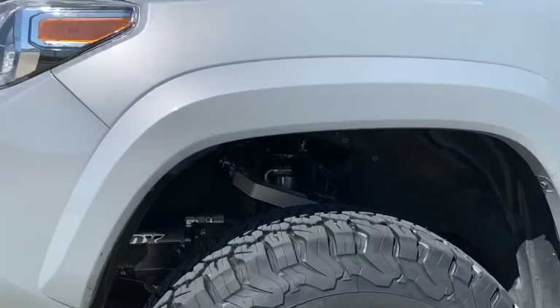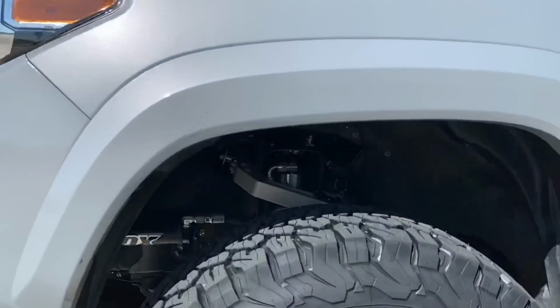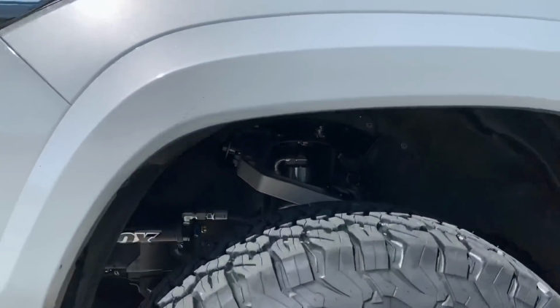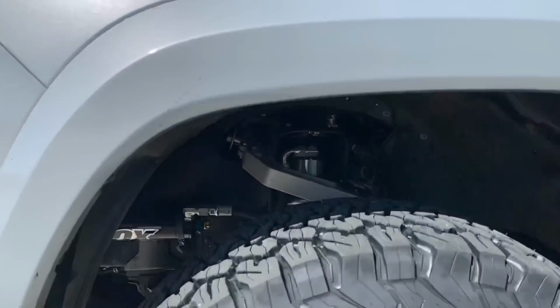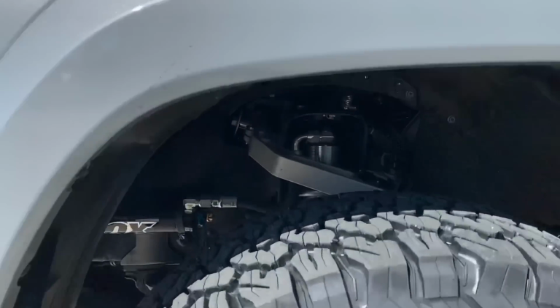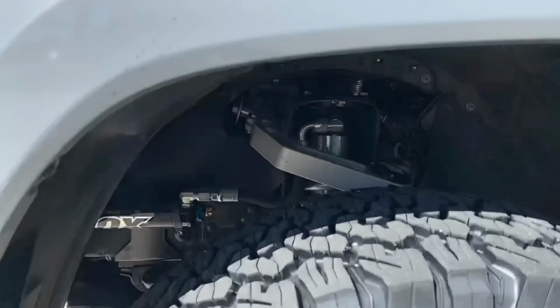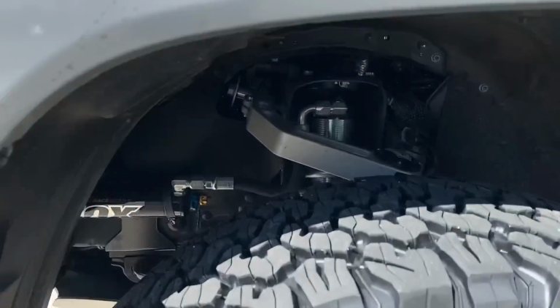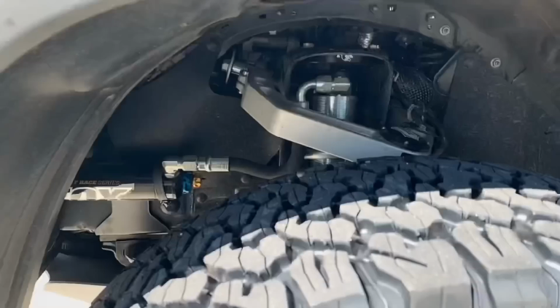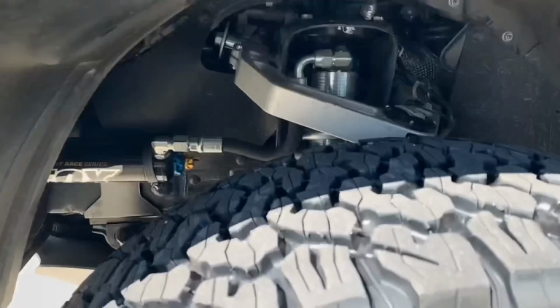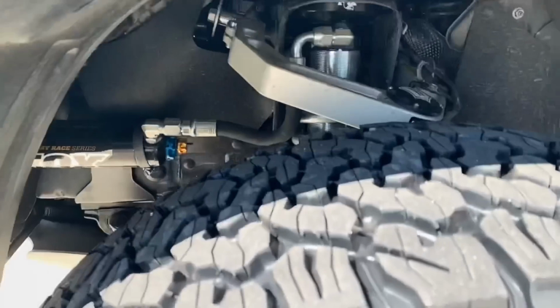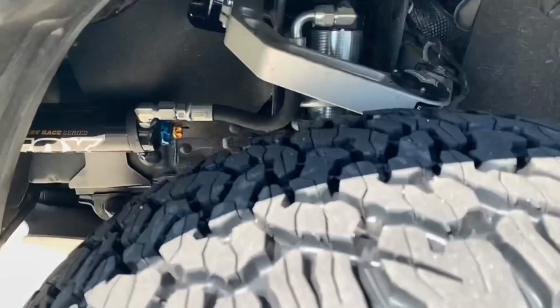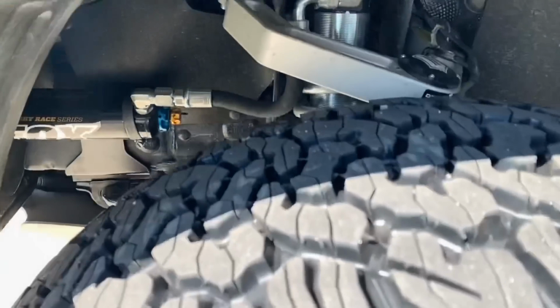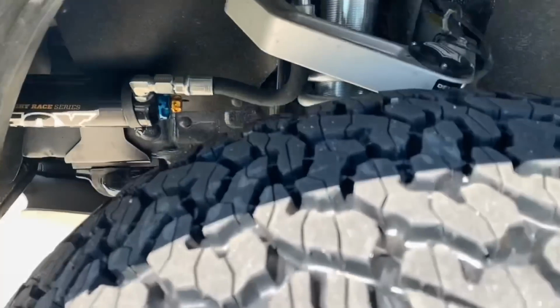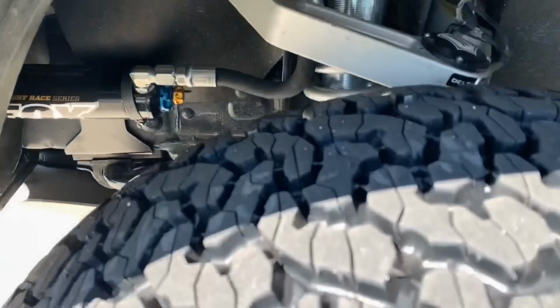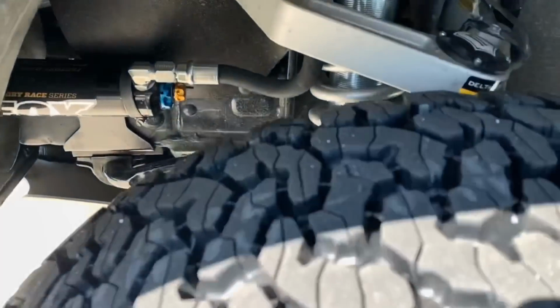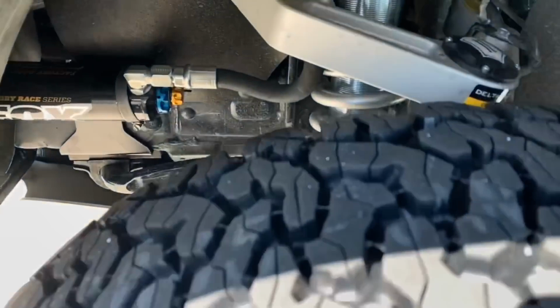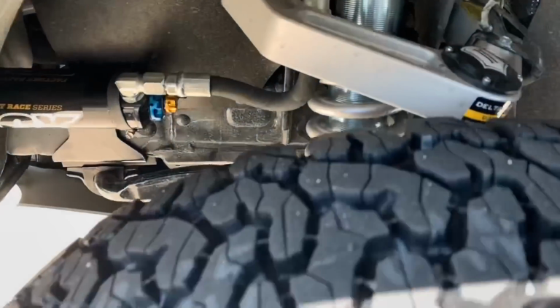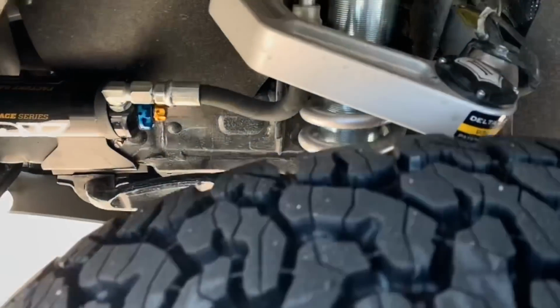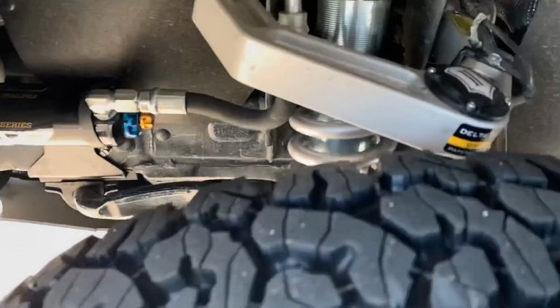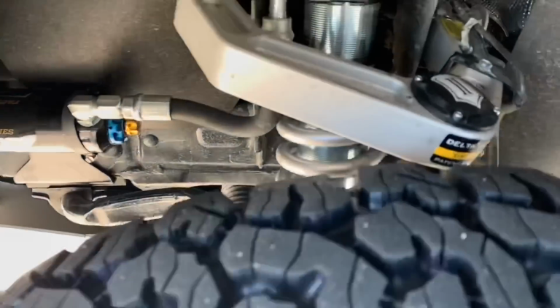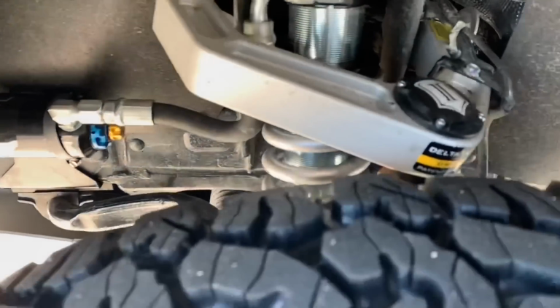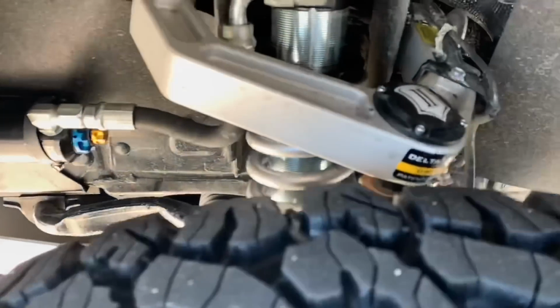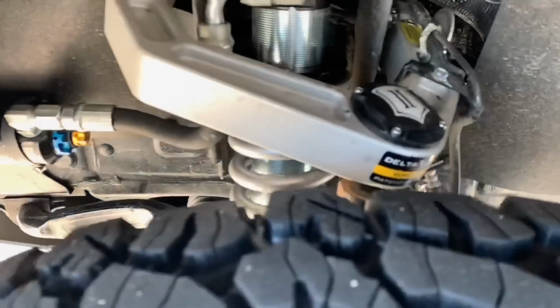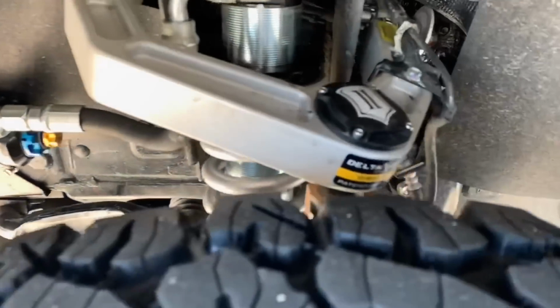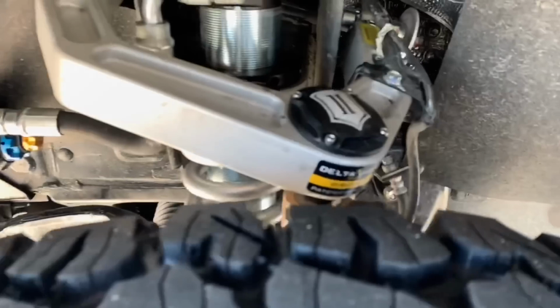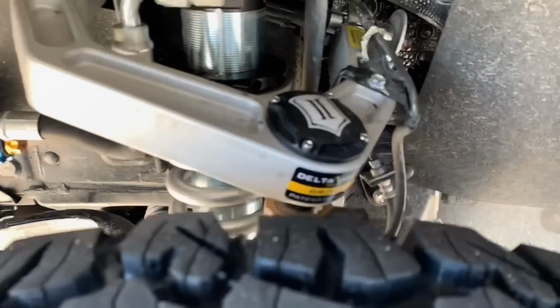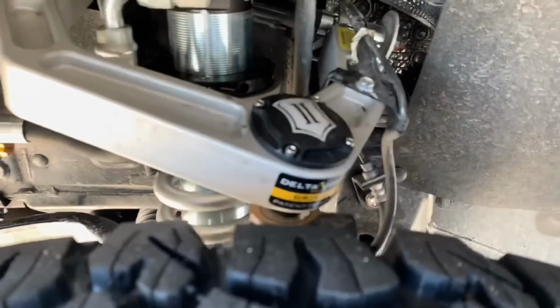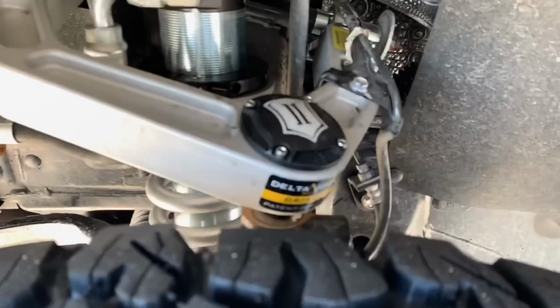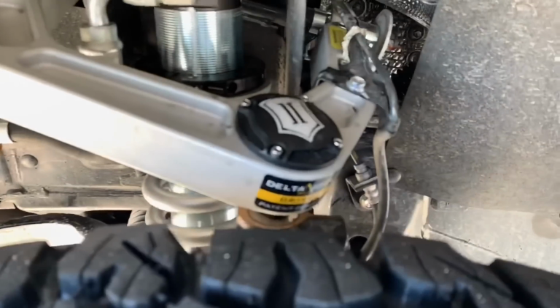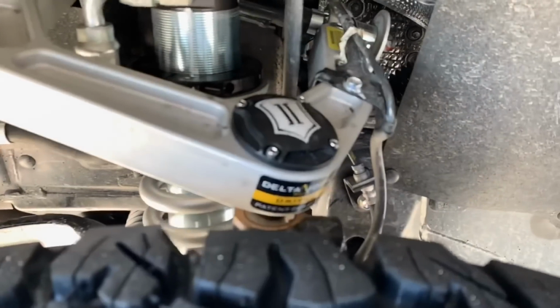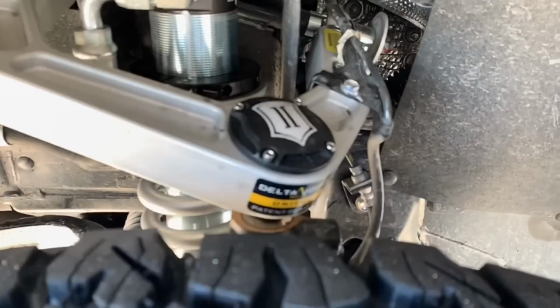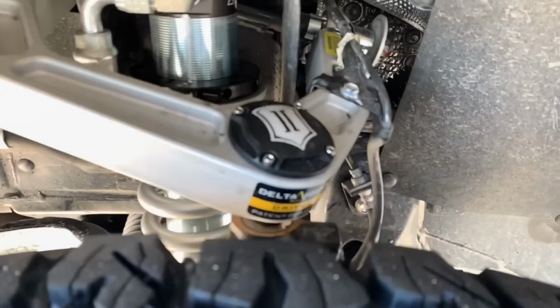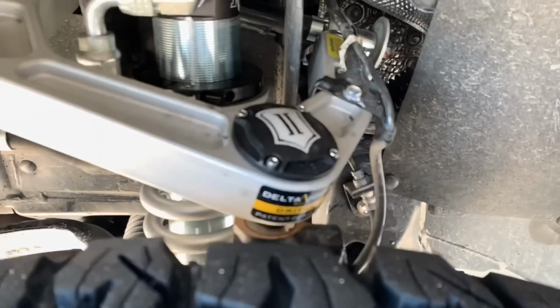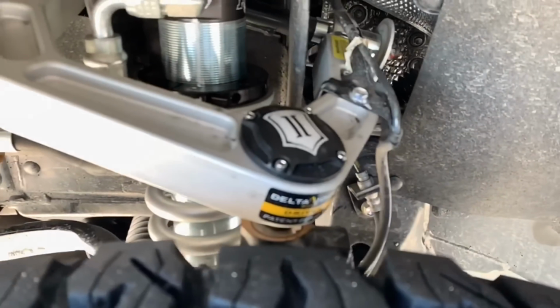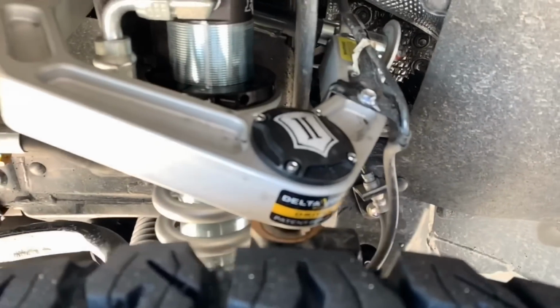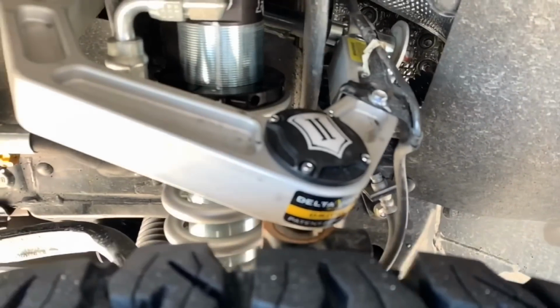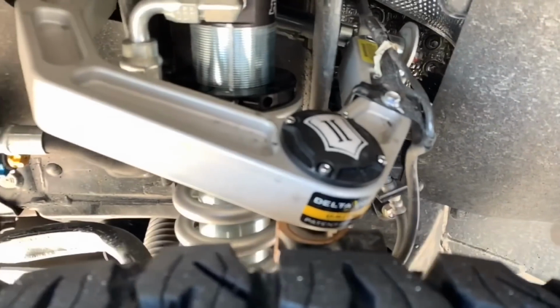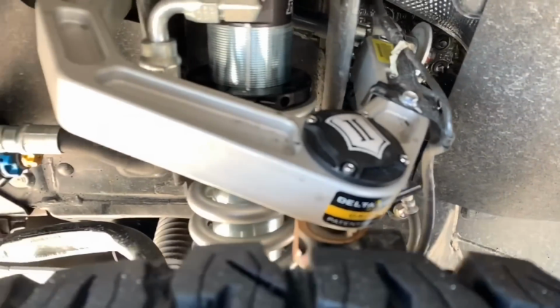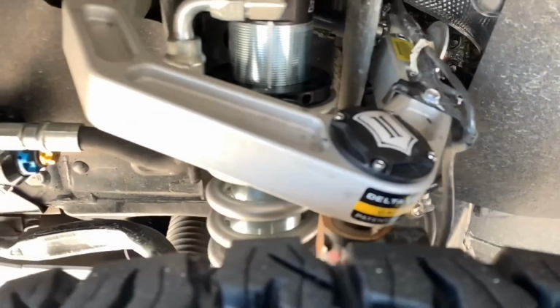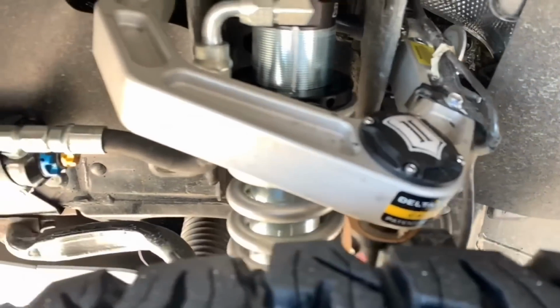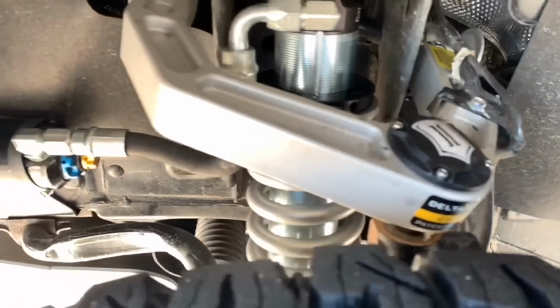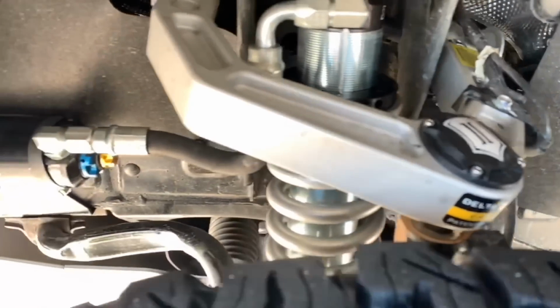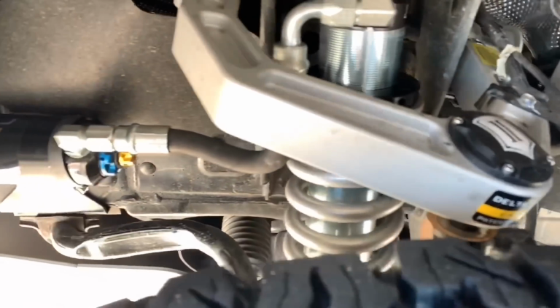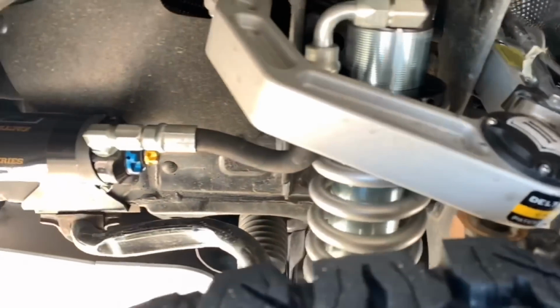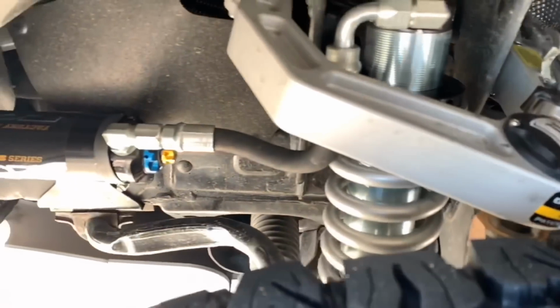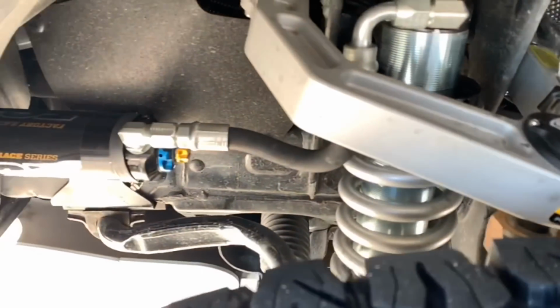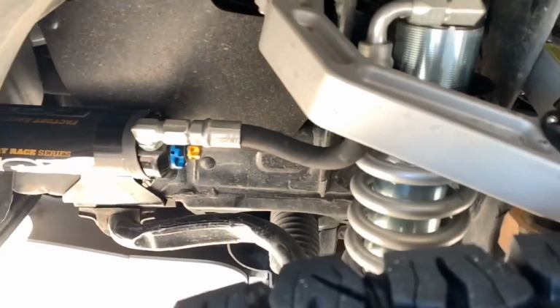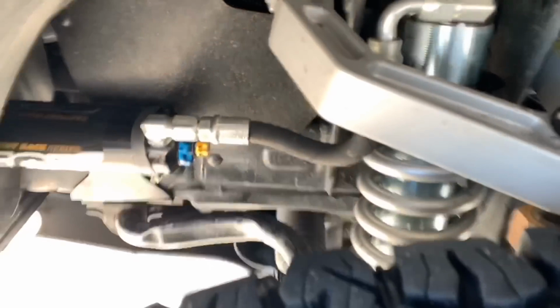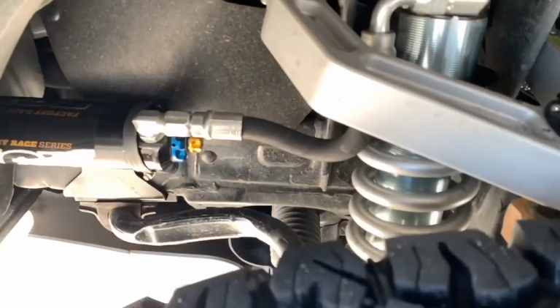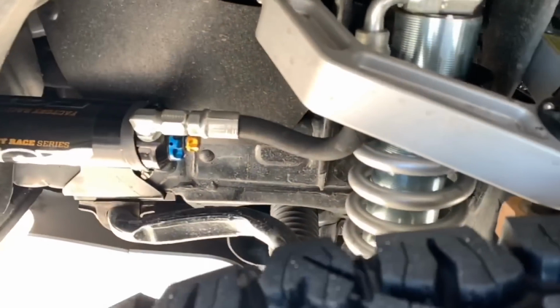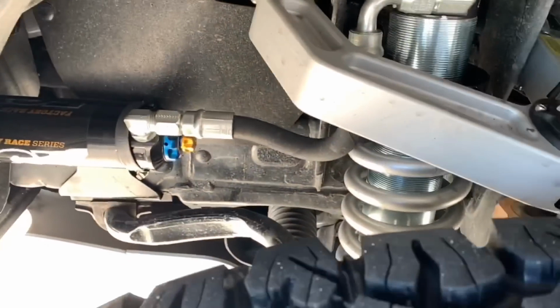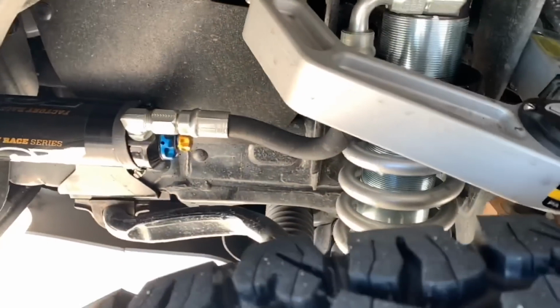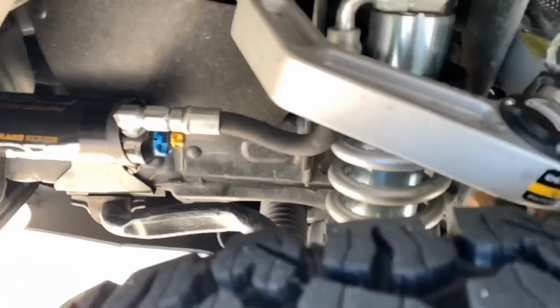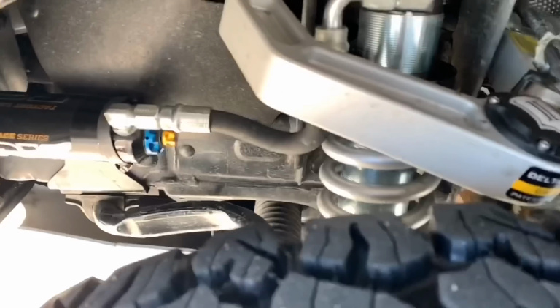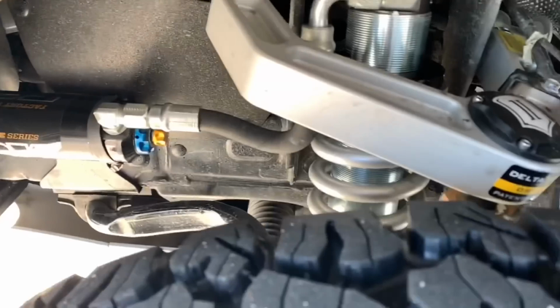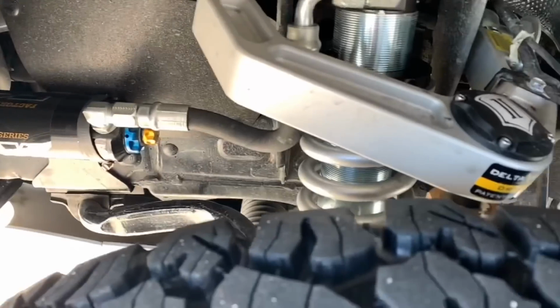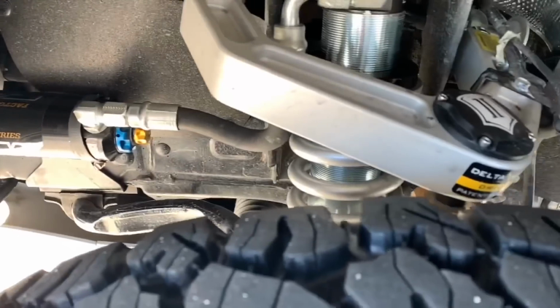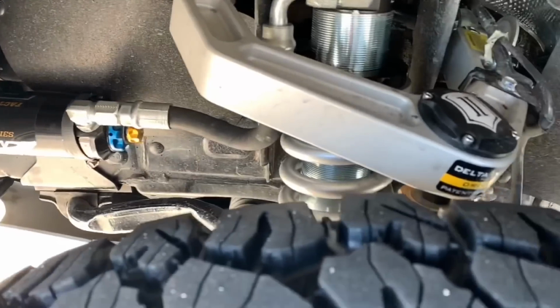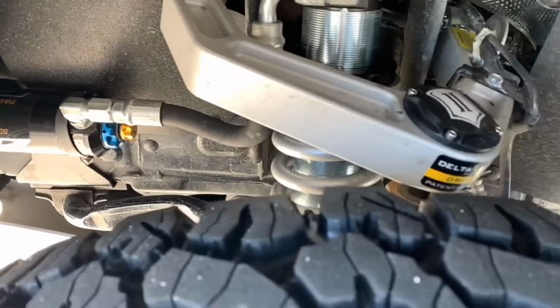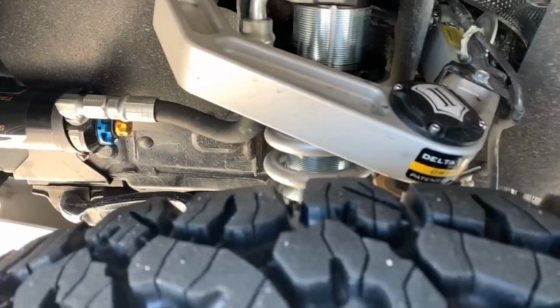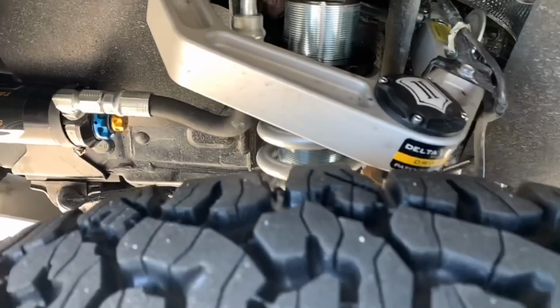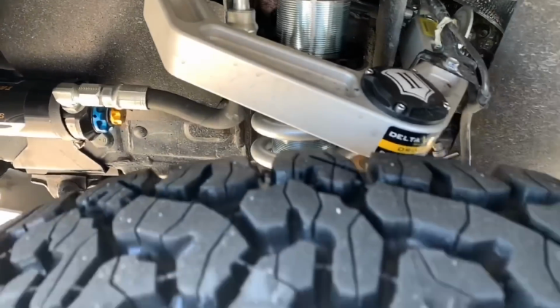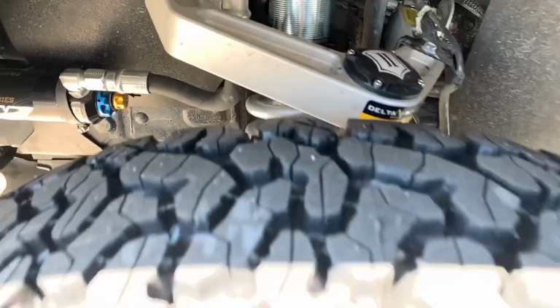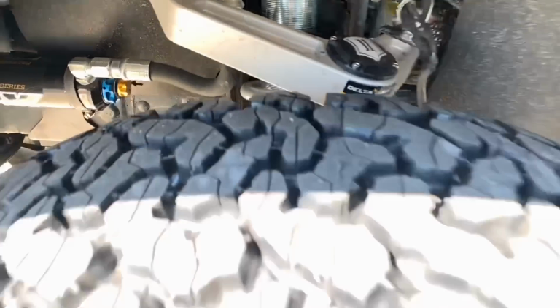These Icon billet upper control arms with delta joints are awesome. I have a set of those on my Tundra.